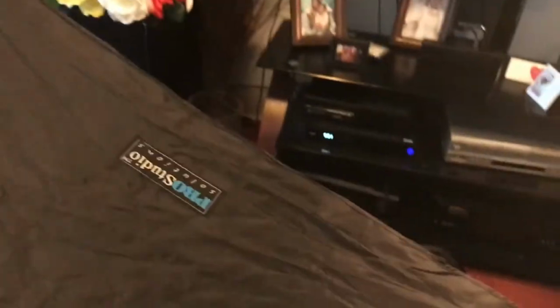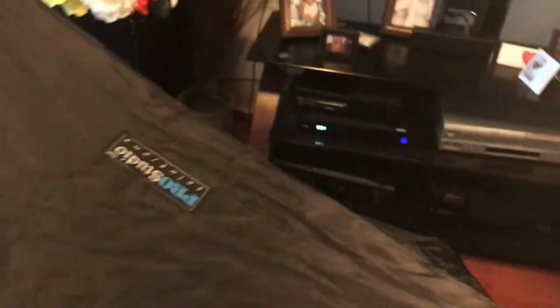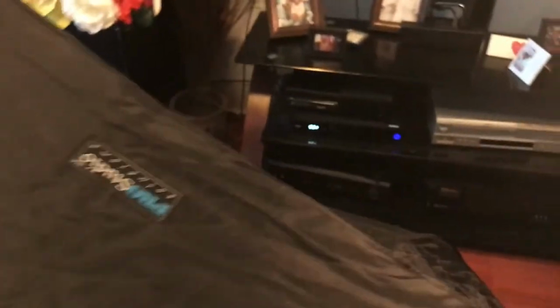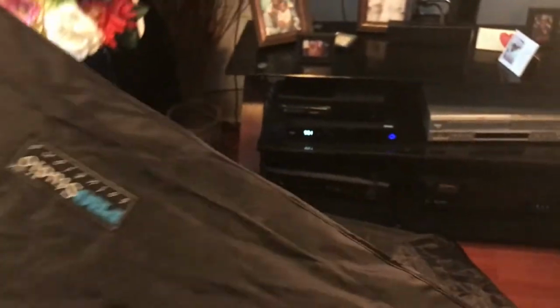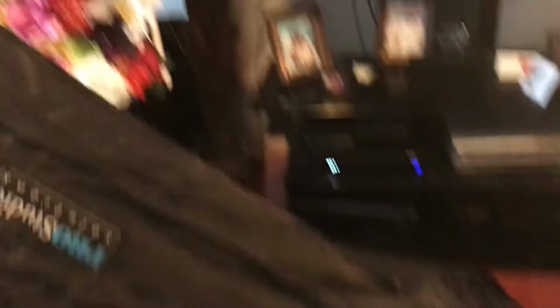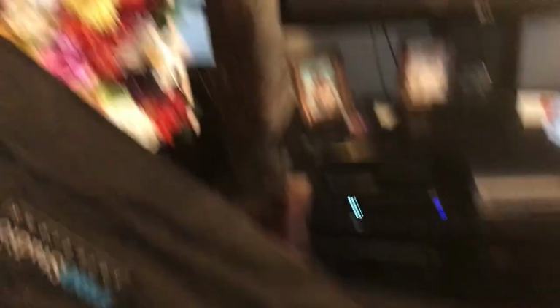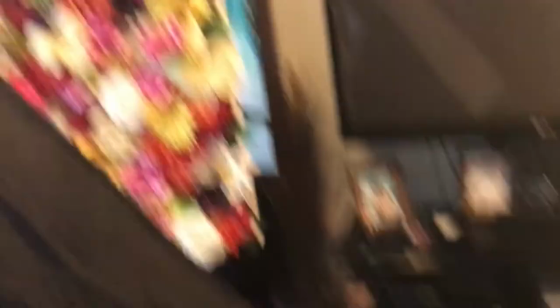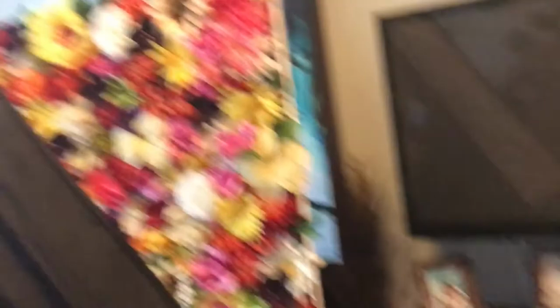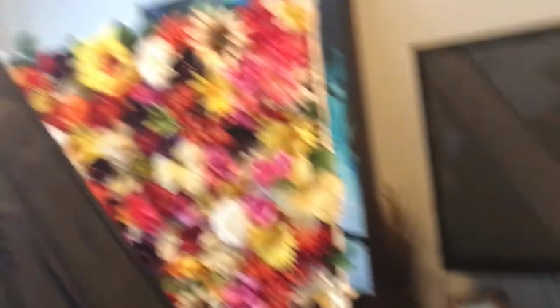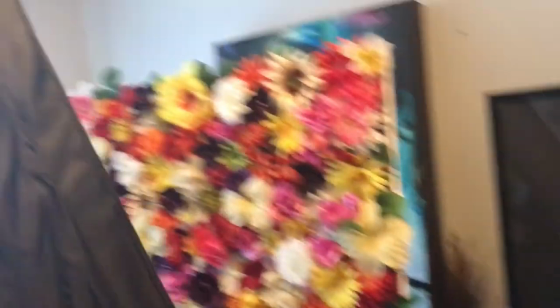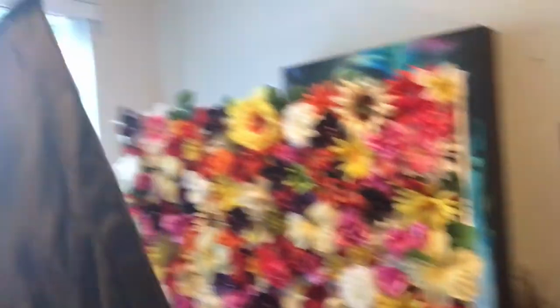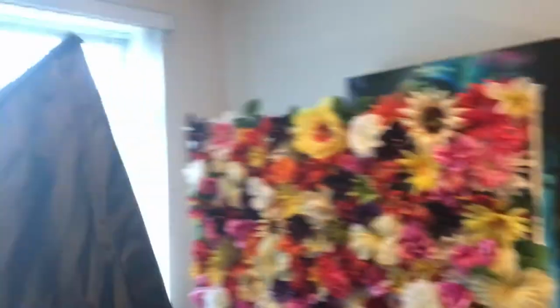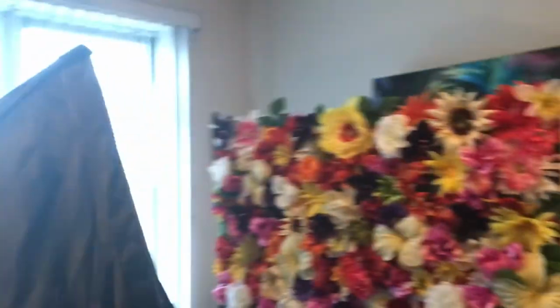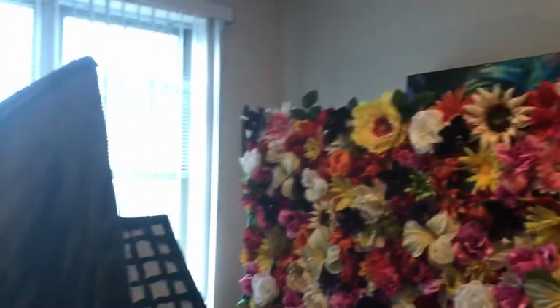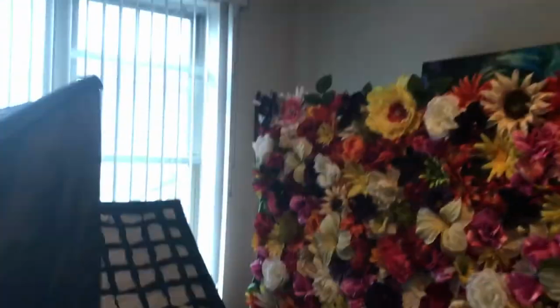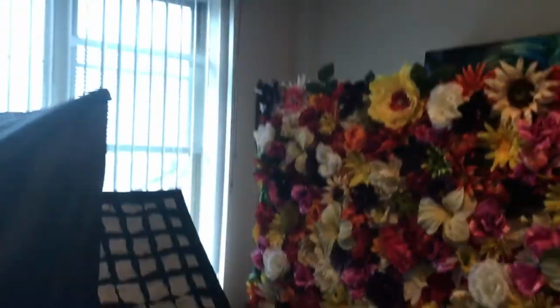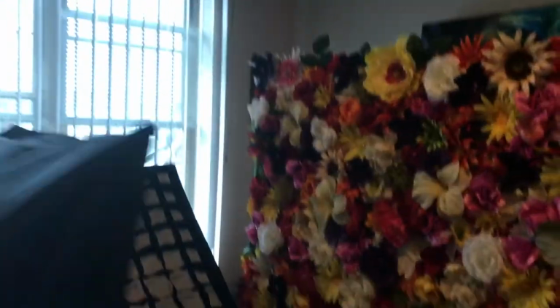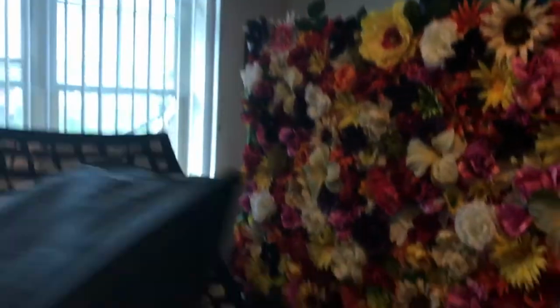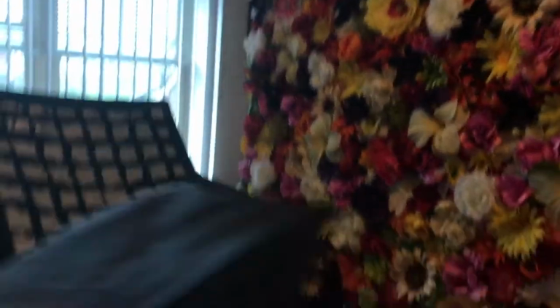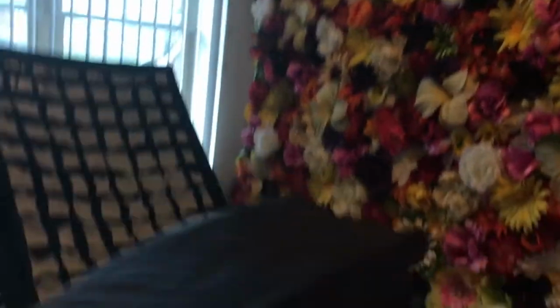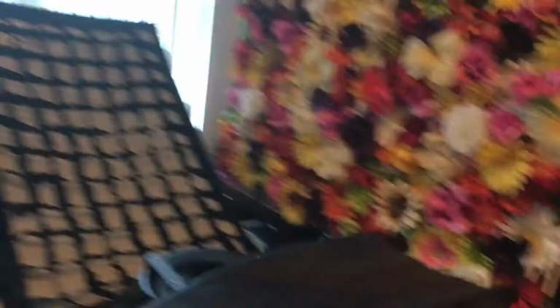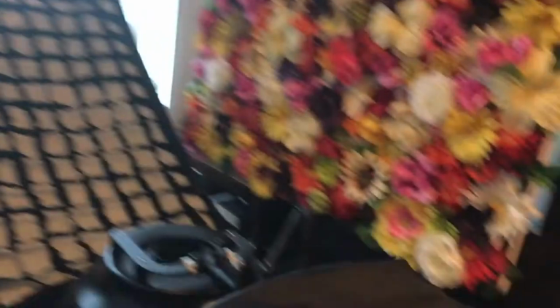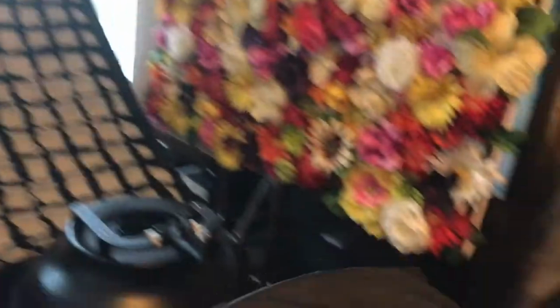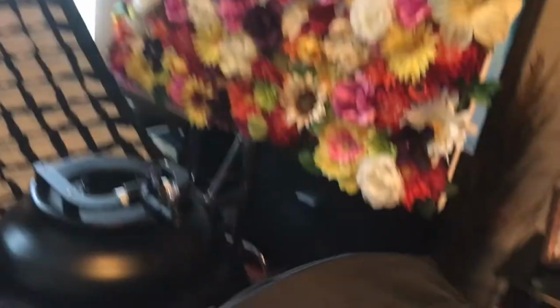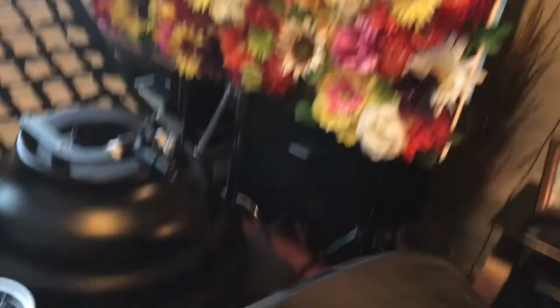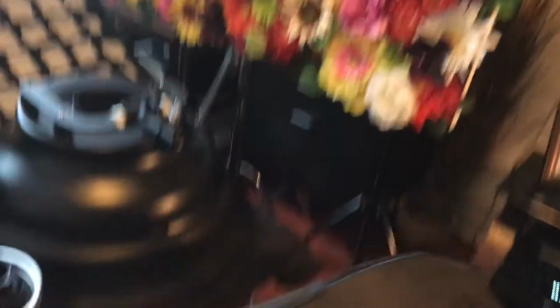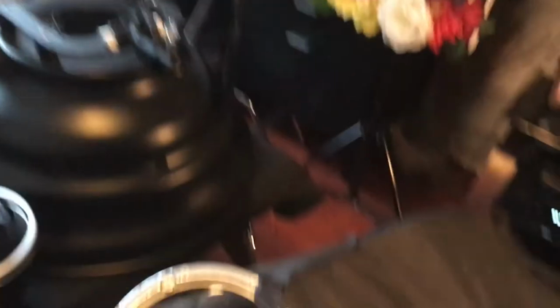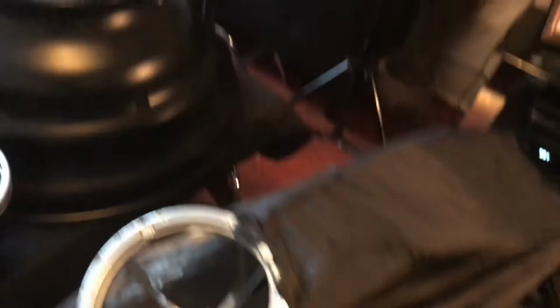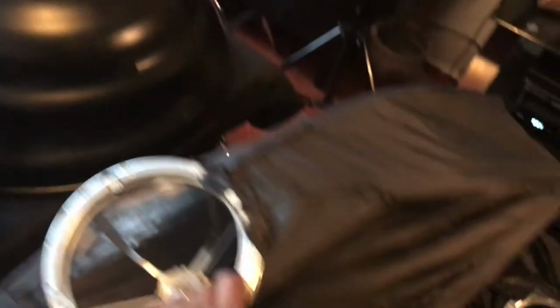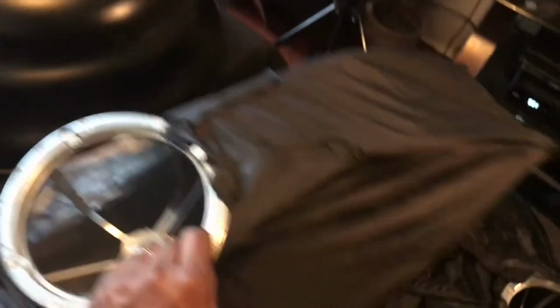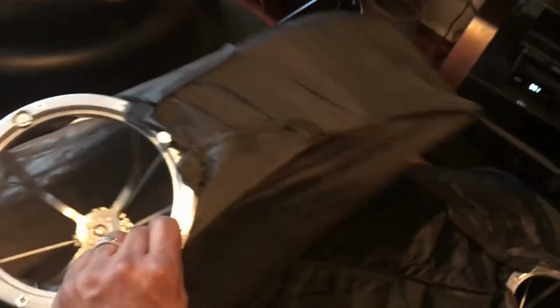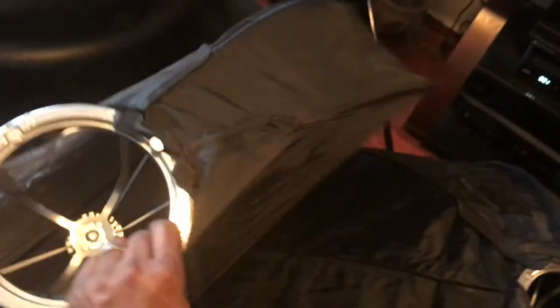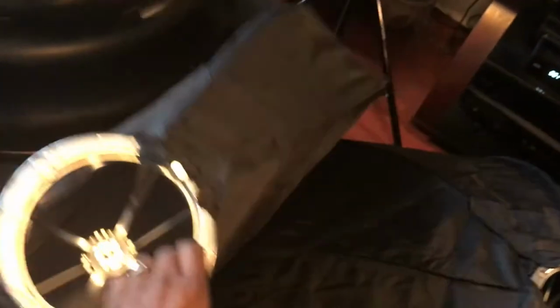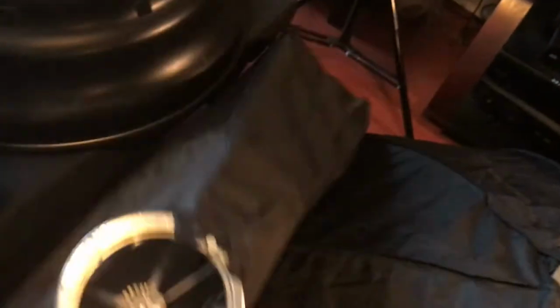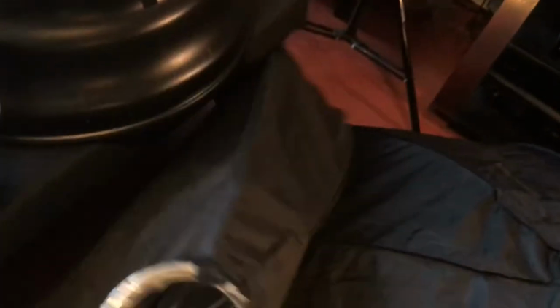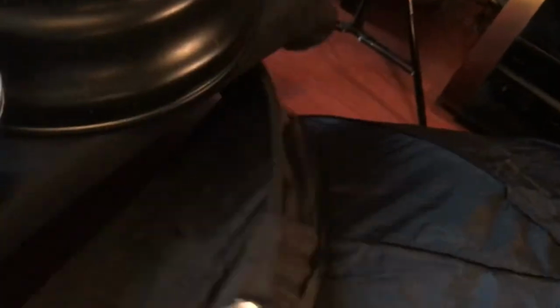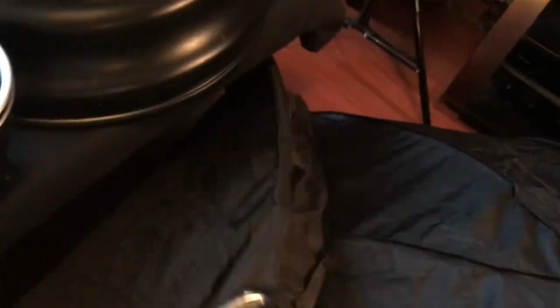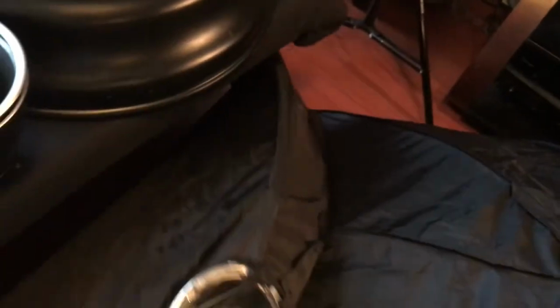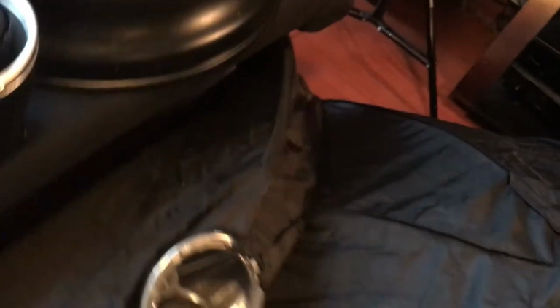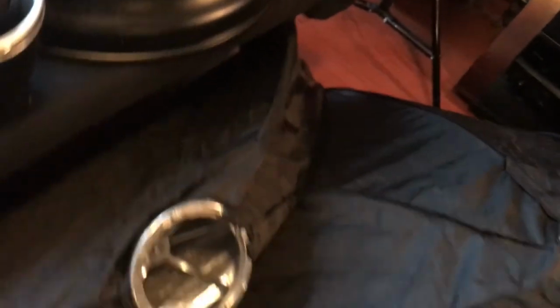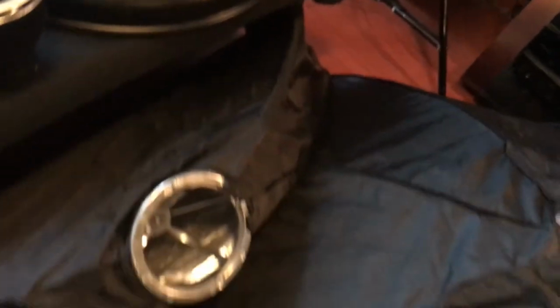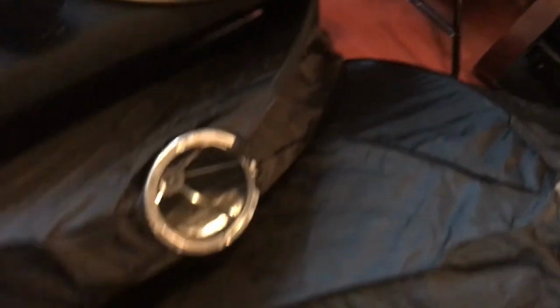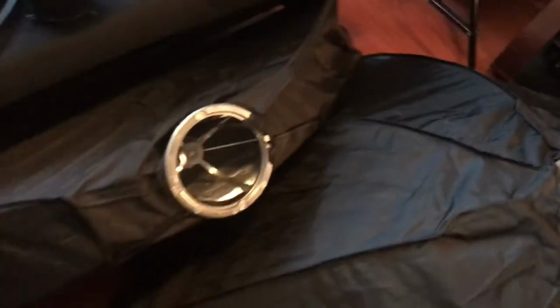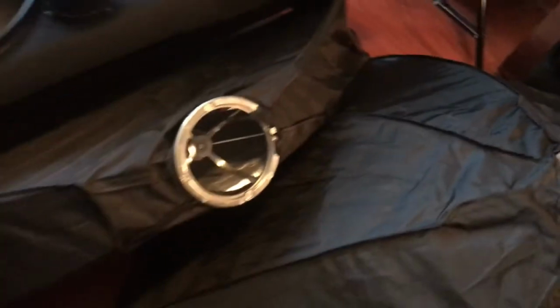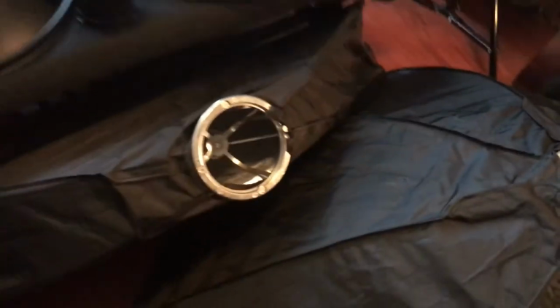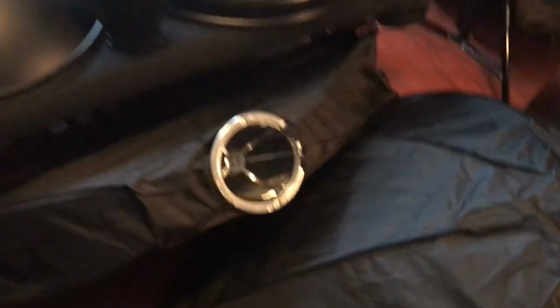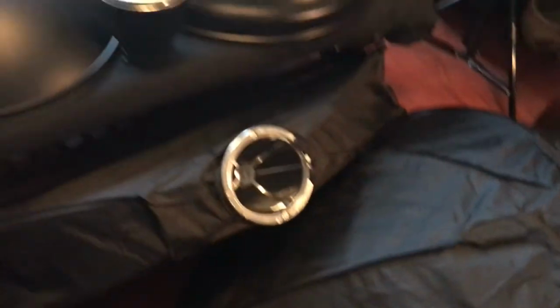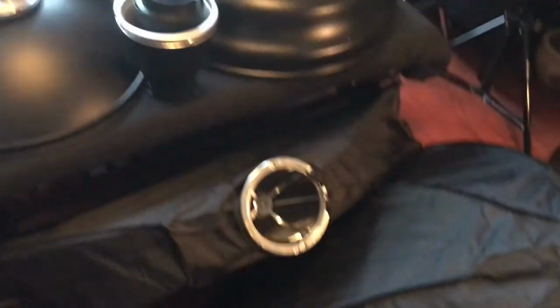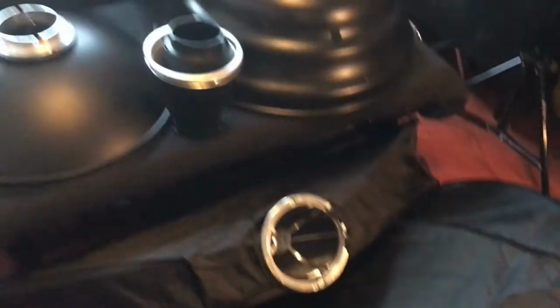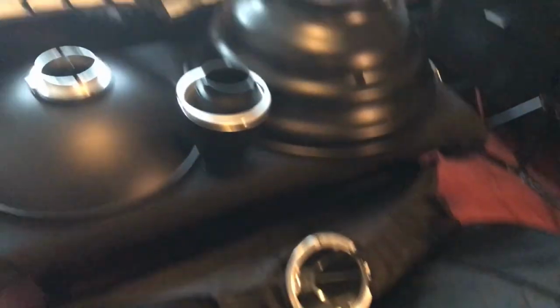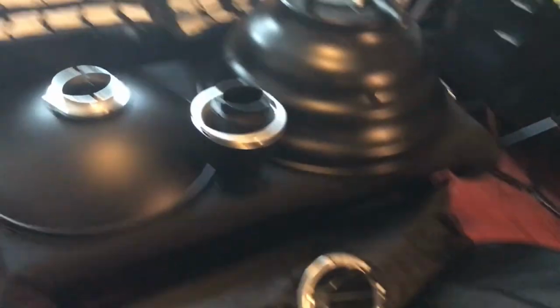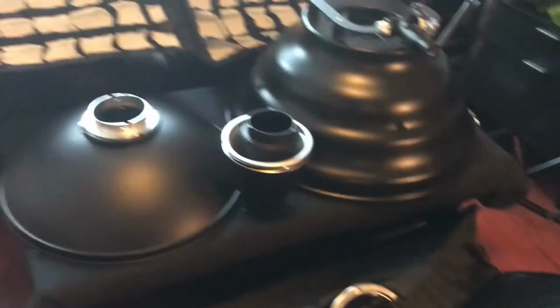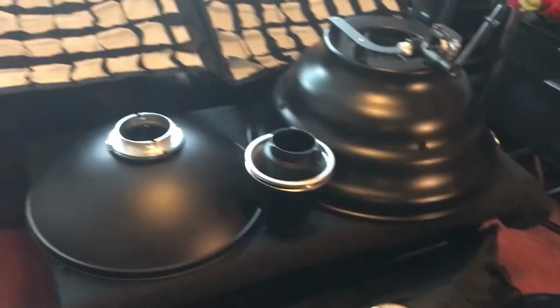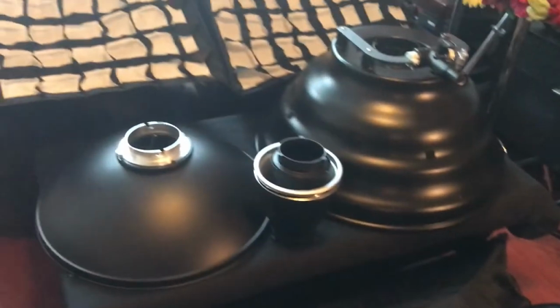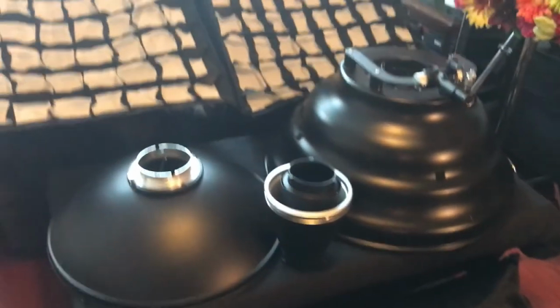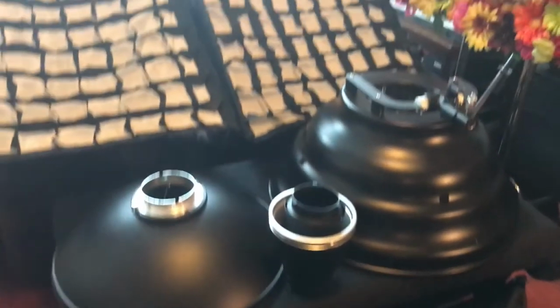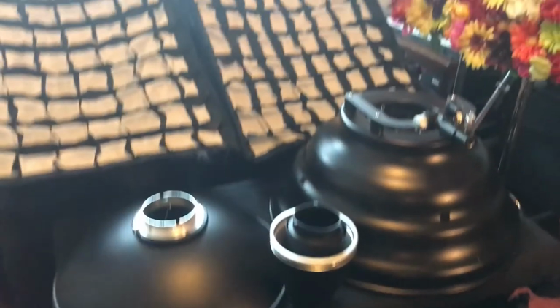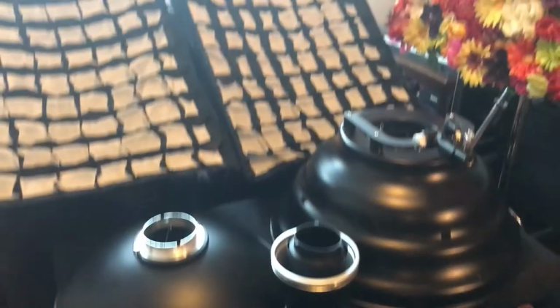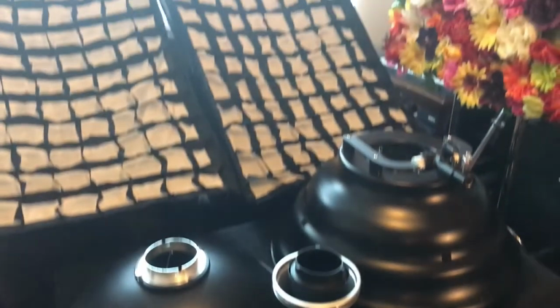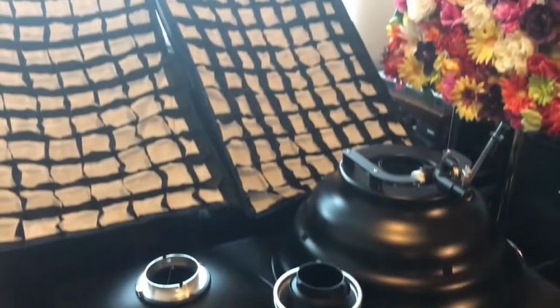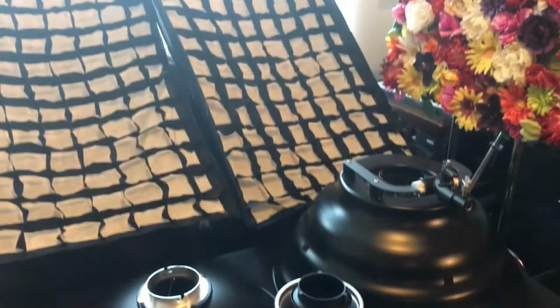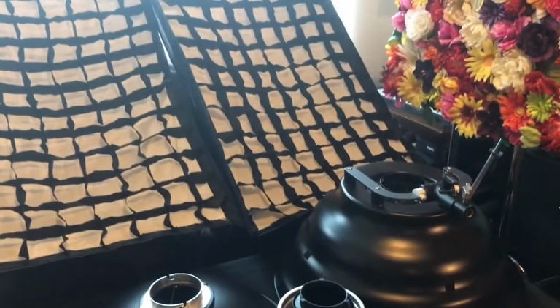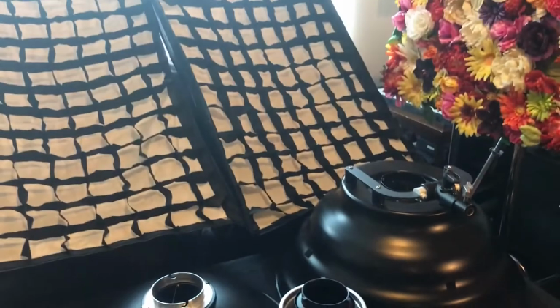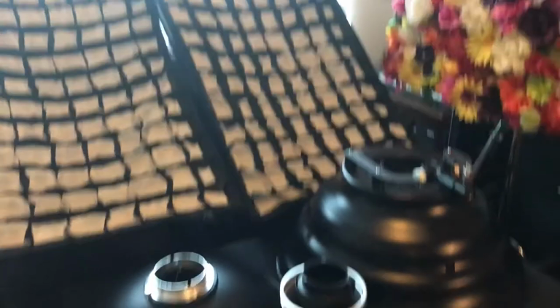For rim light I'll also use this strip bank. So that's it guys — a quick run-through of my lighting. I just want to show you guys this stuff.